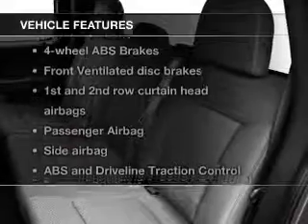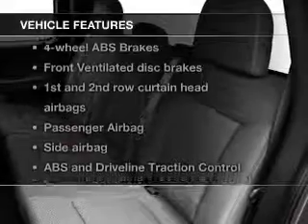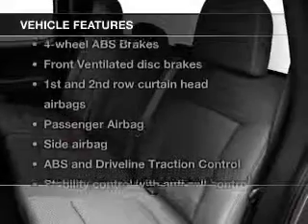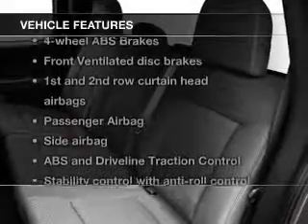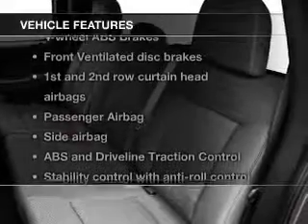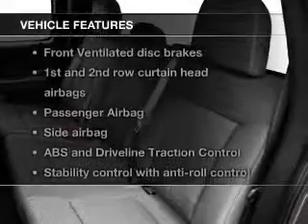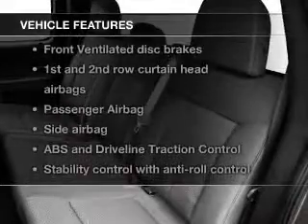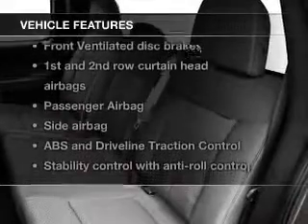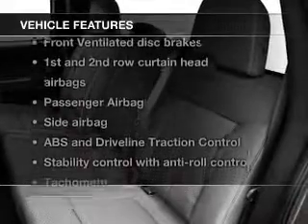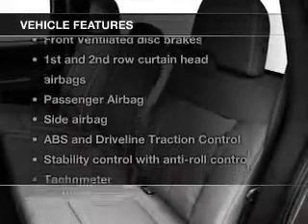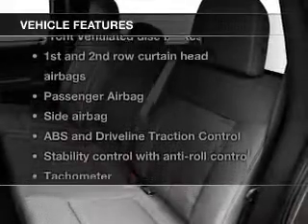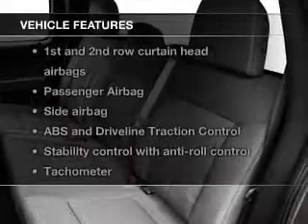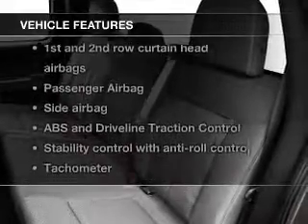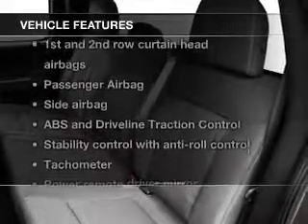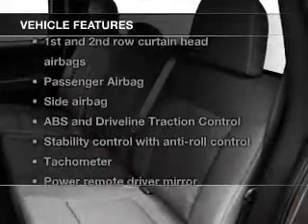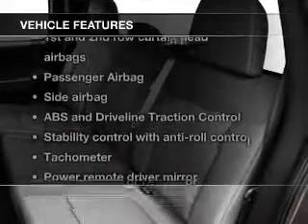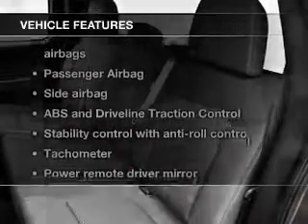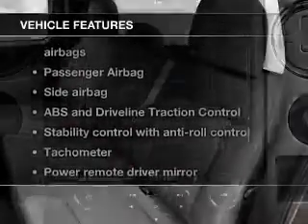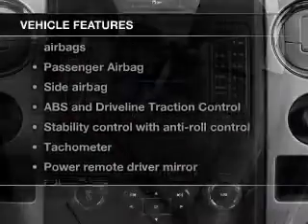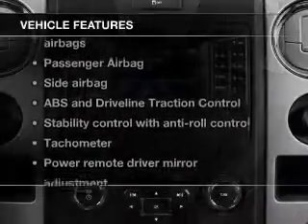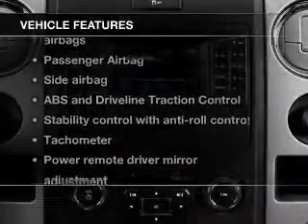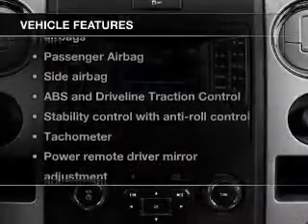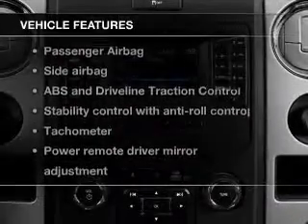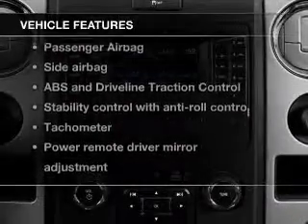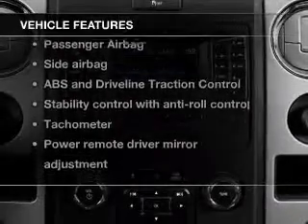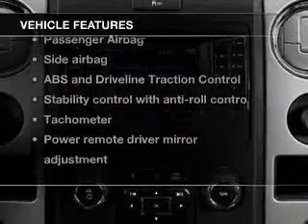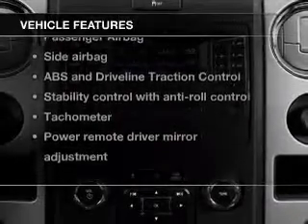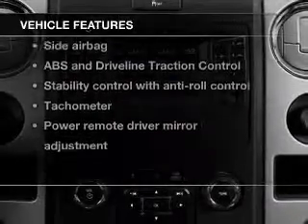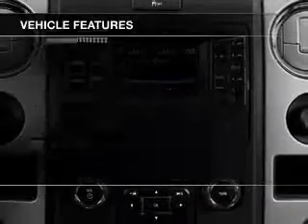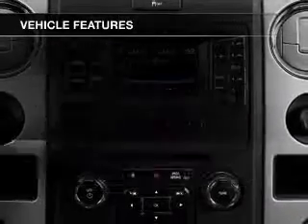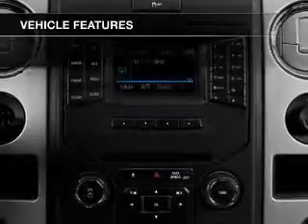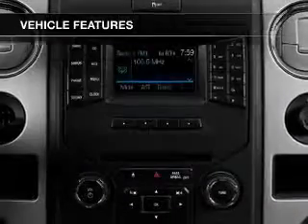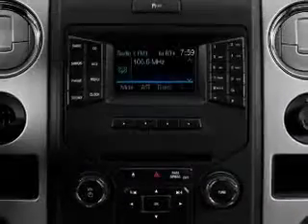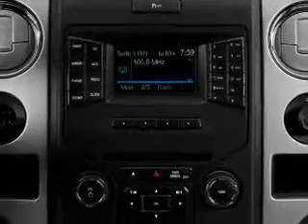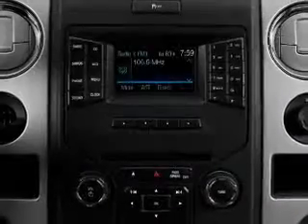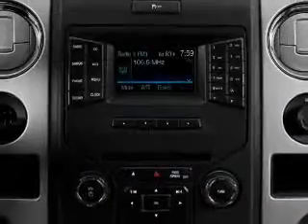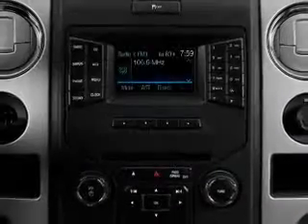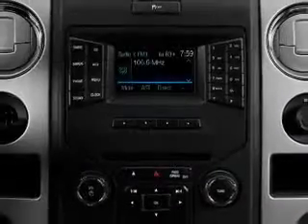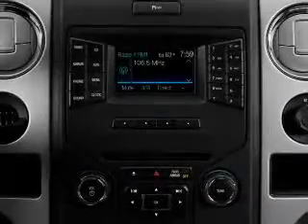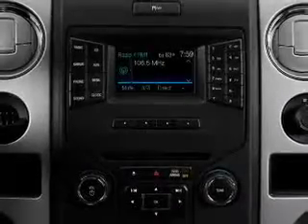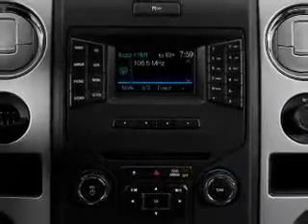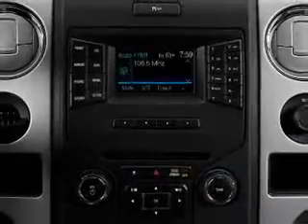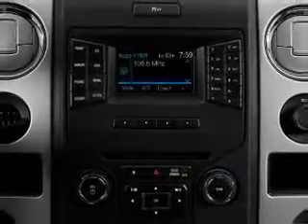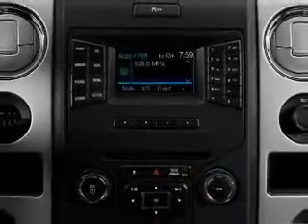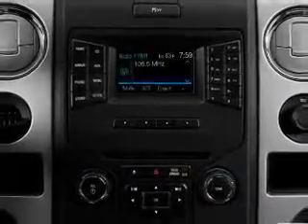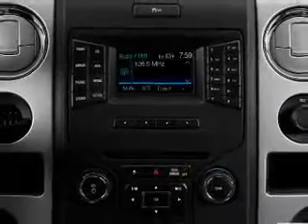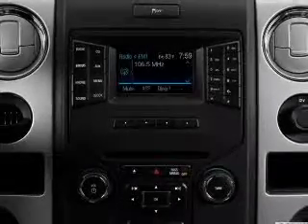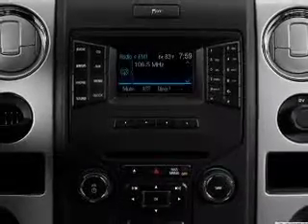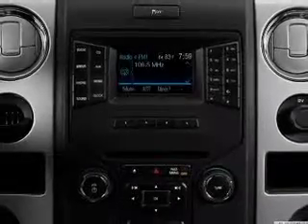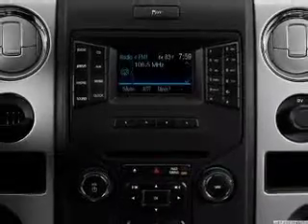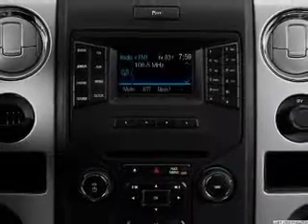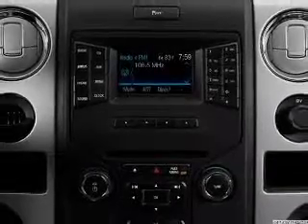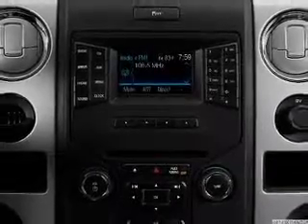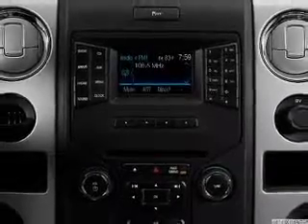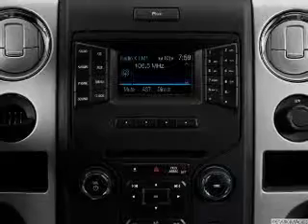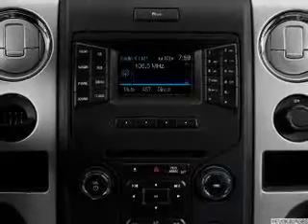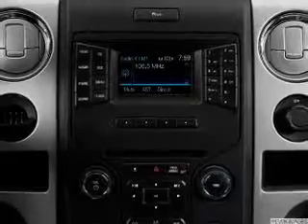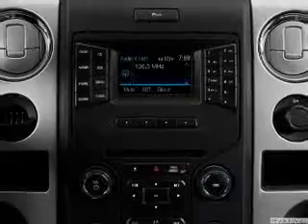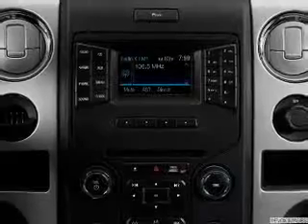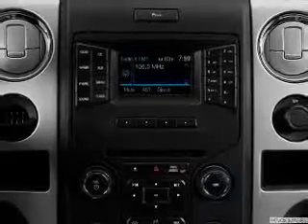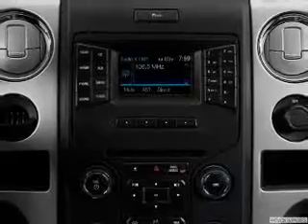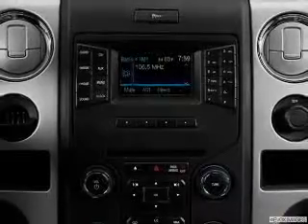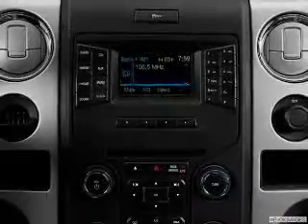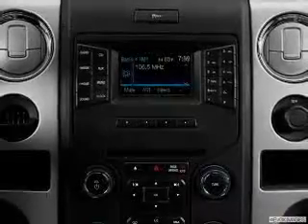And with these notable features, you won't want to miss out on the opportunity to own this amazing ride. Power windows, power mirrors, power steering.